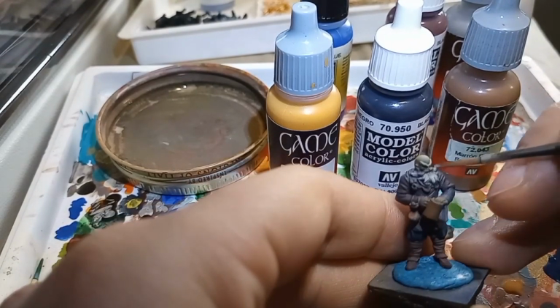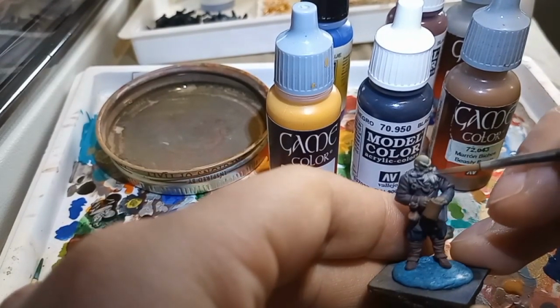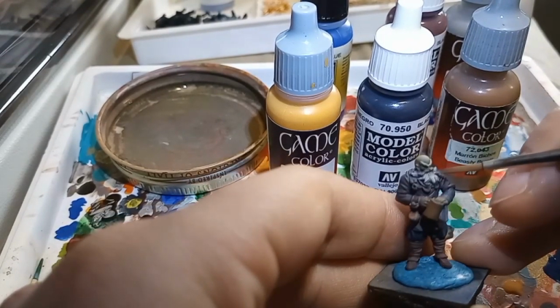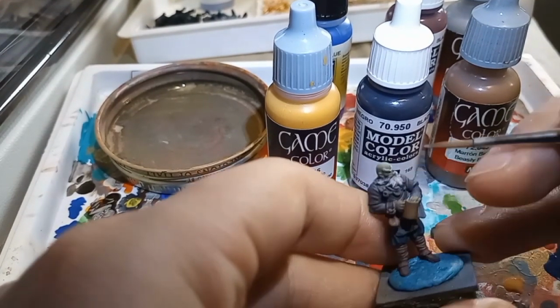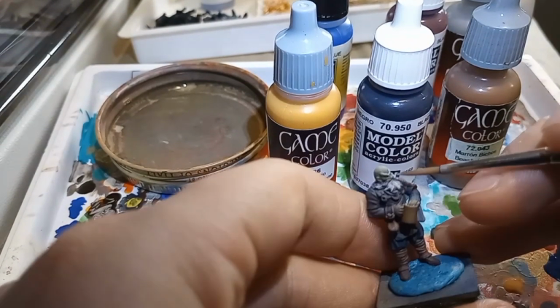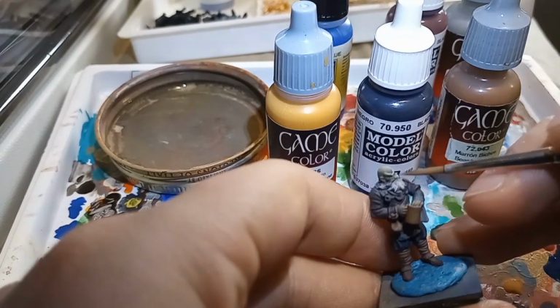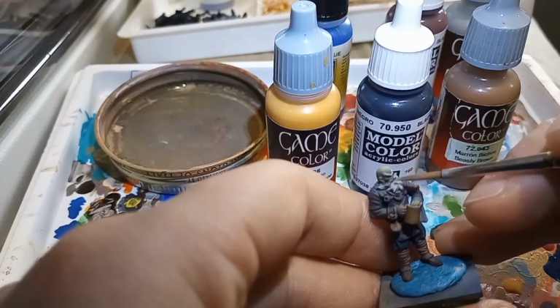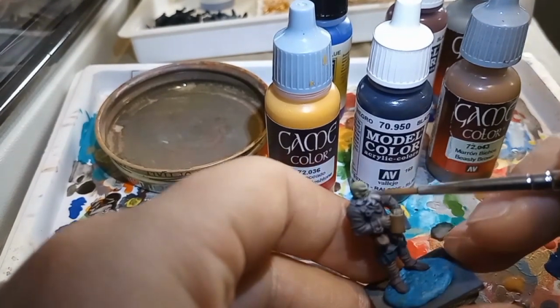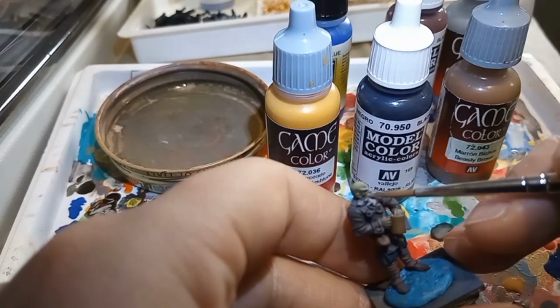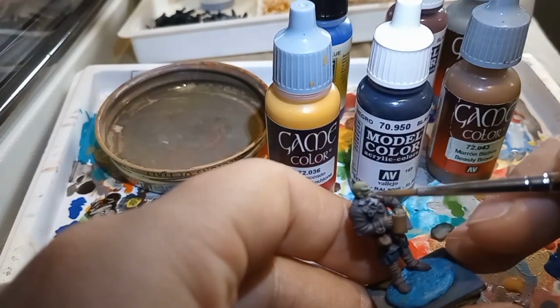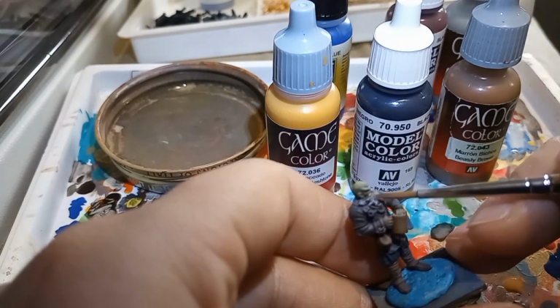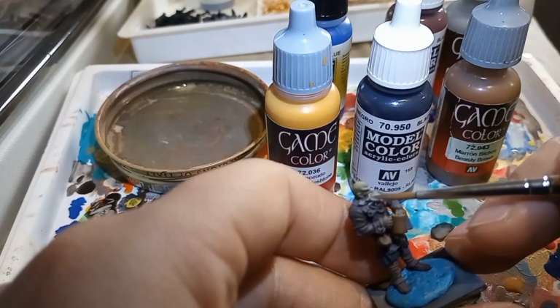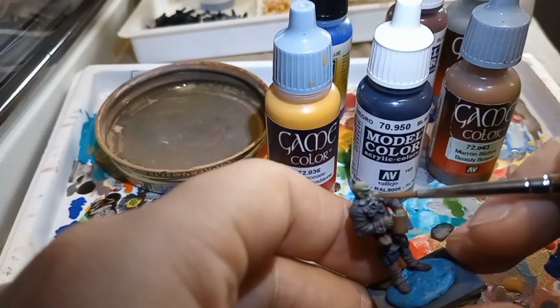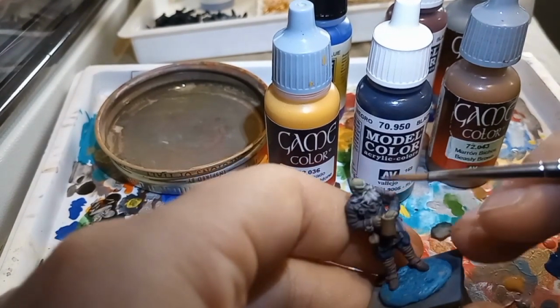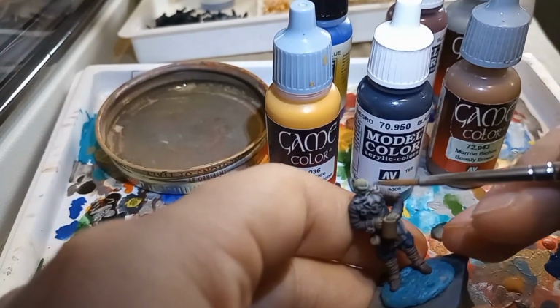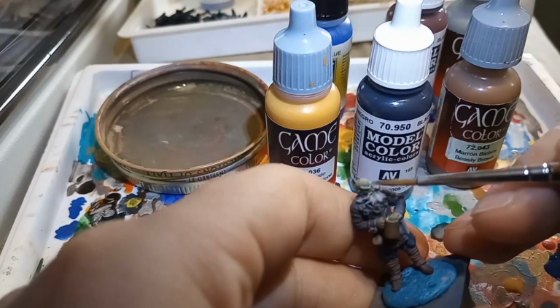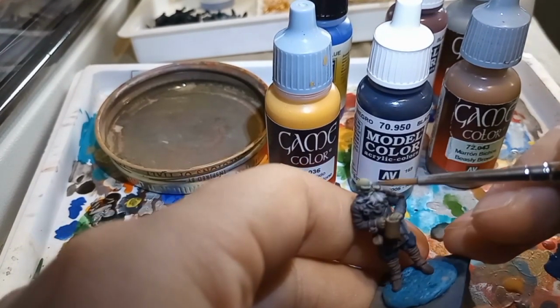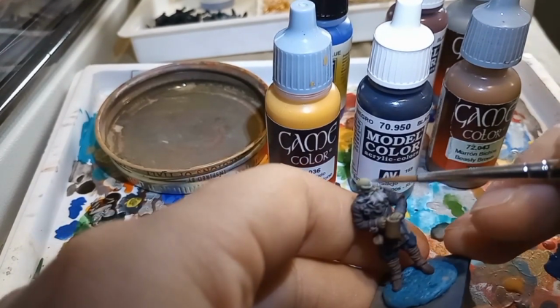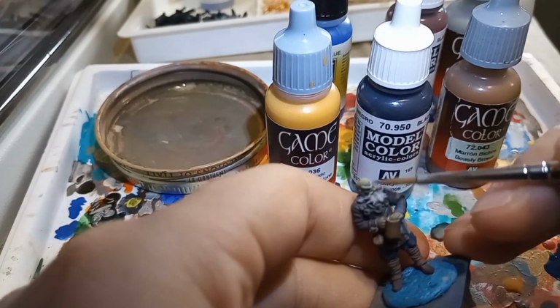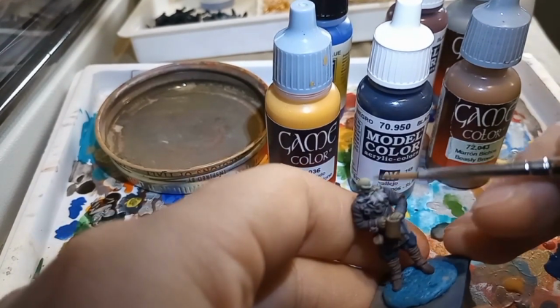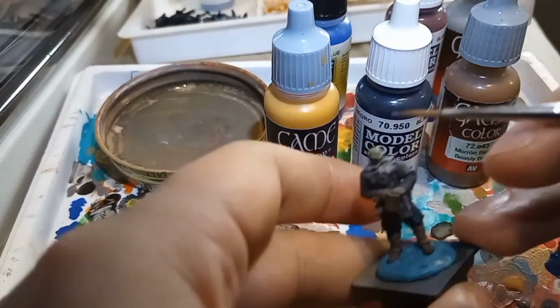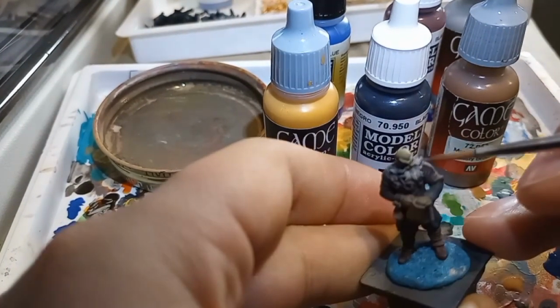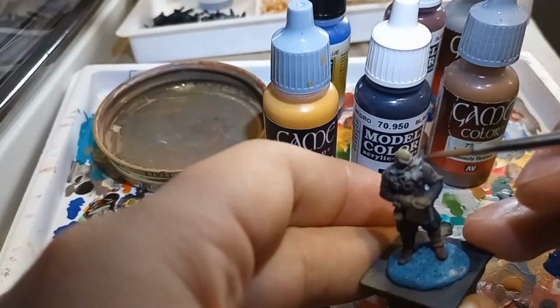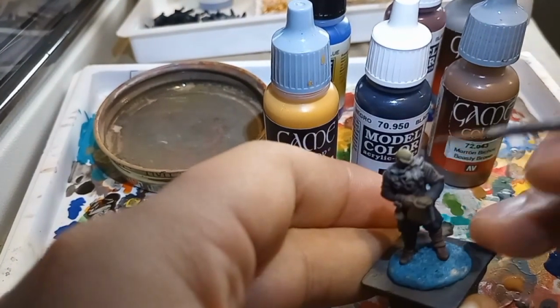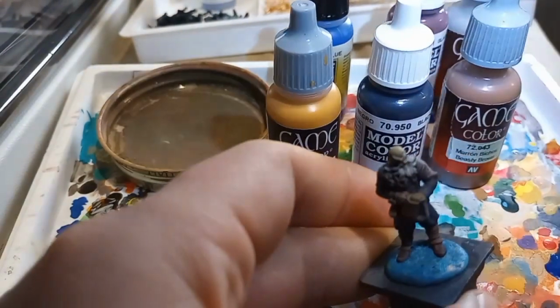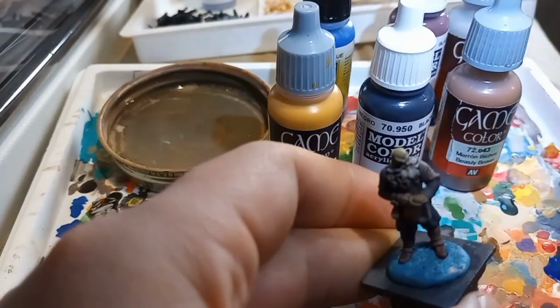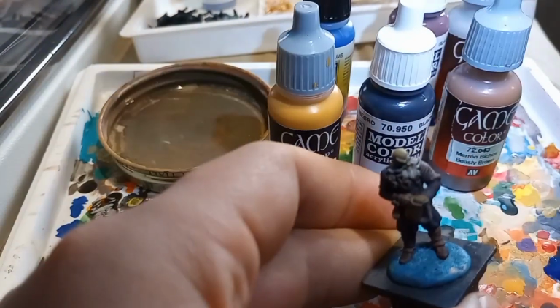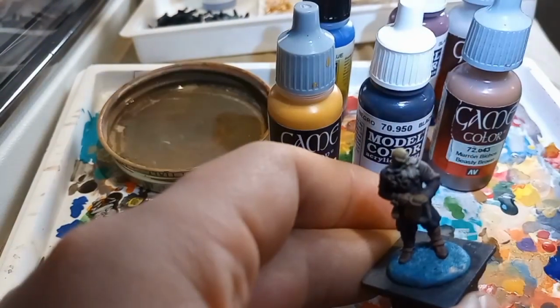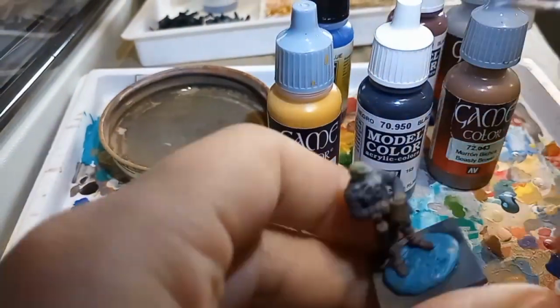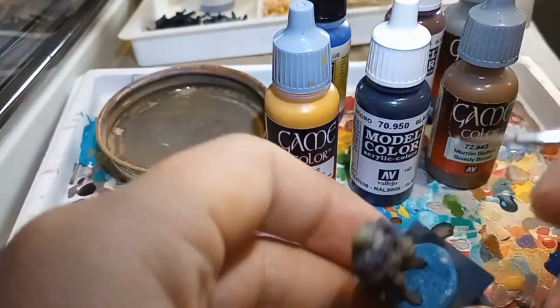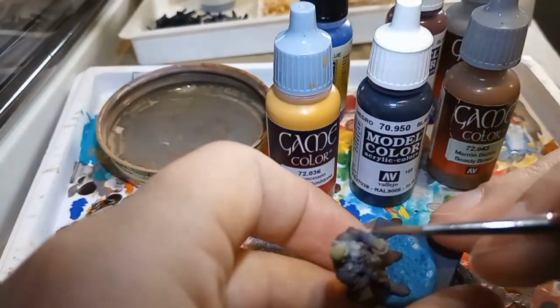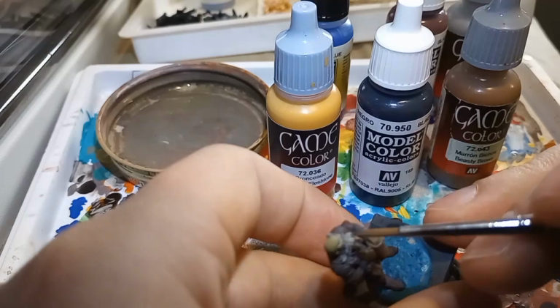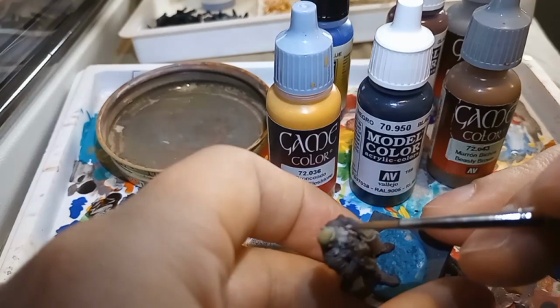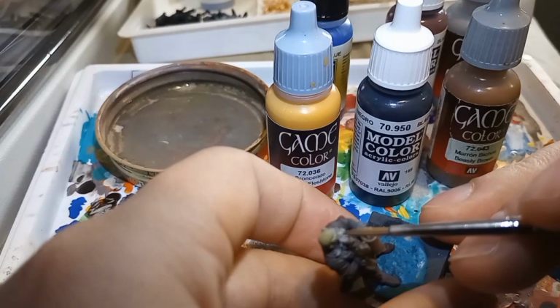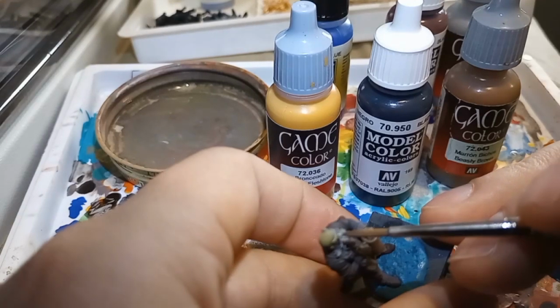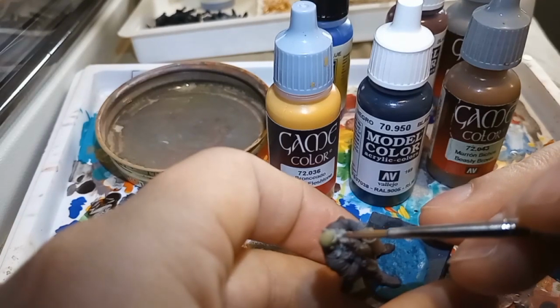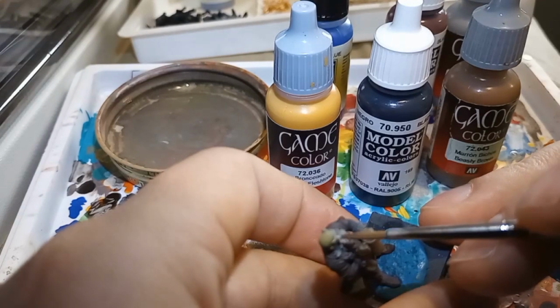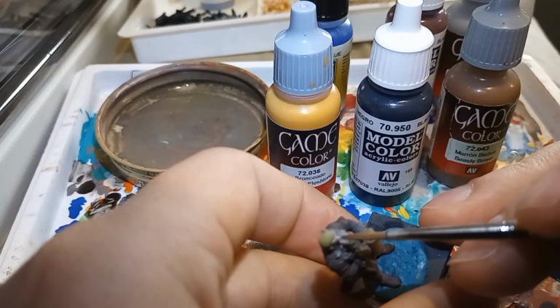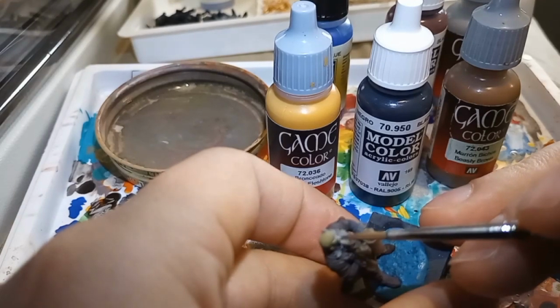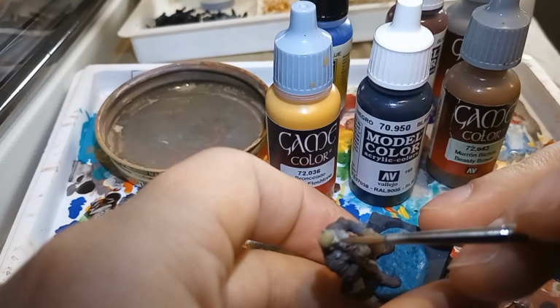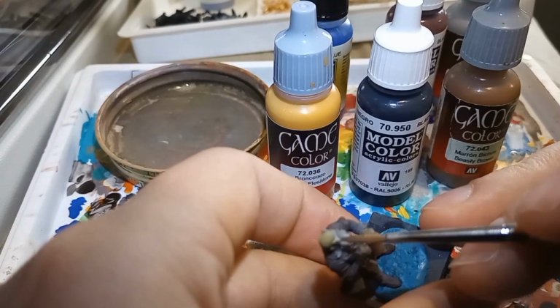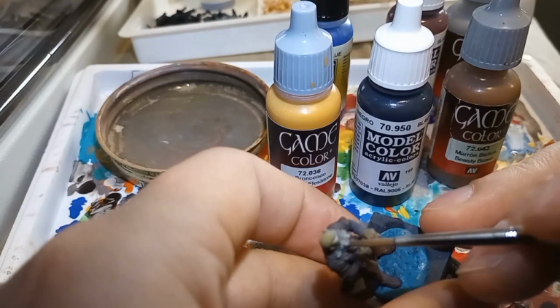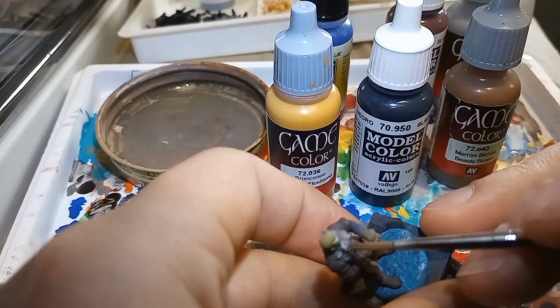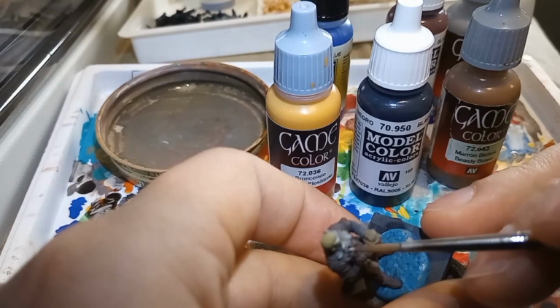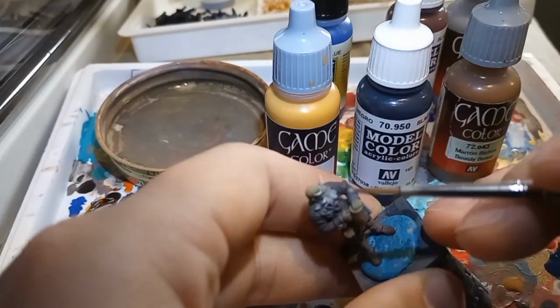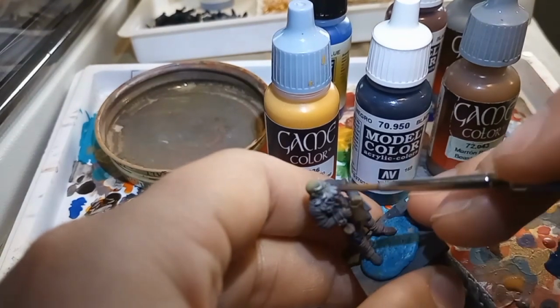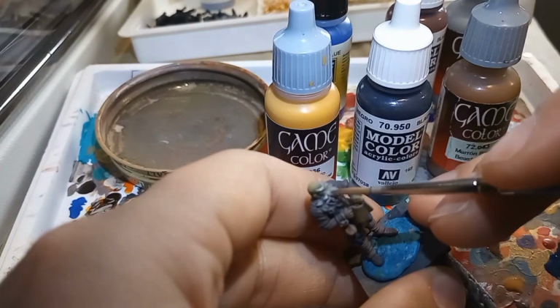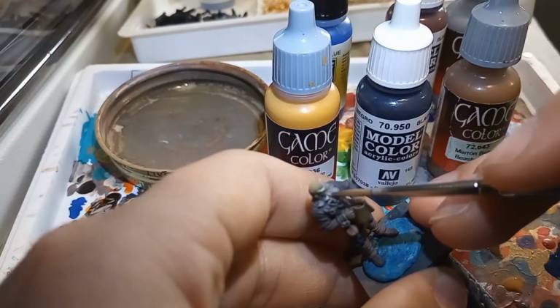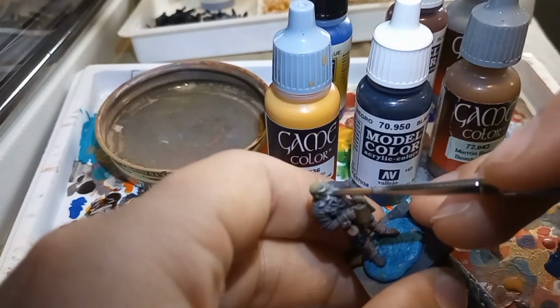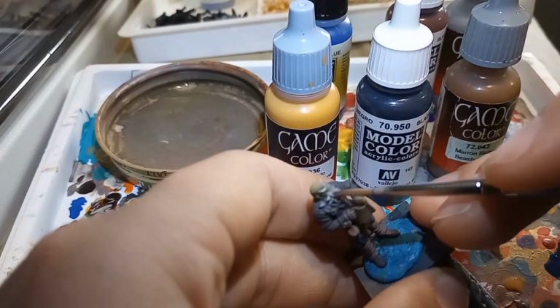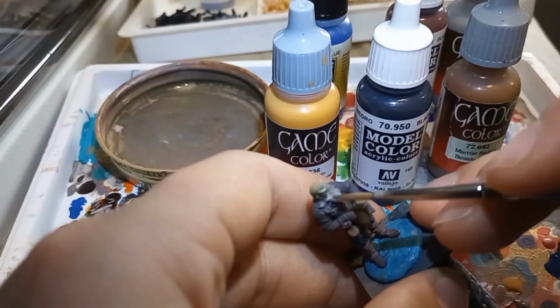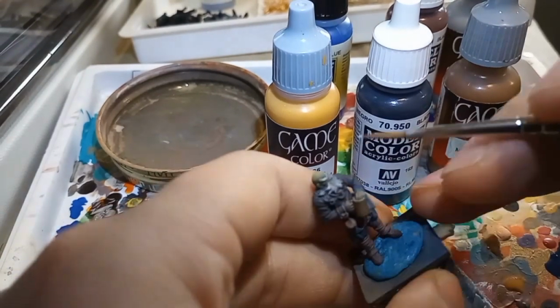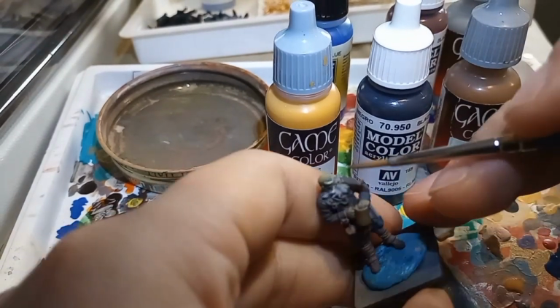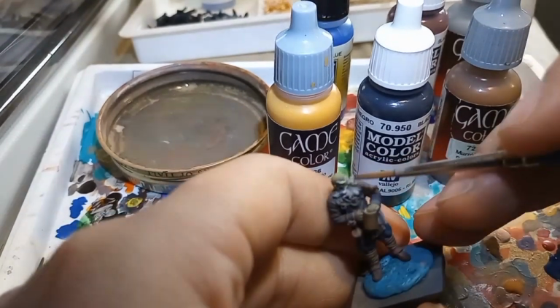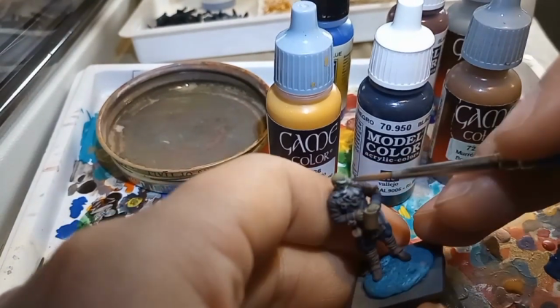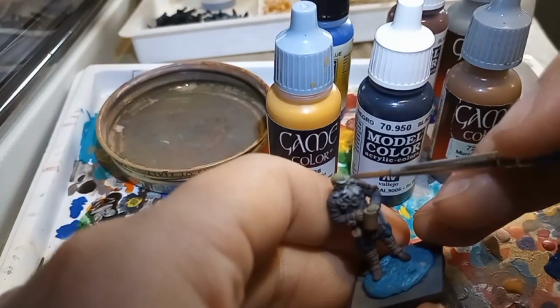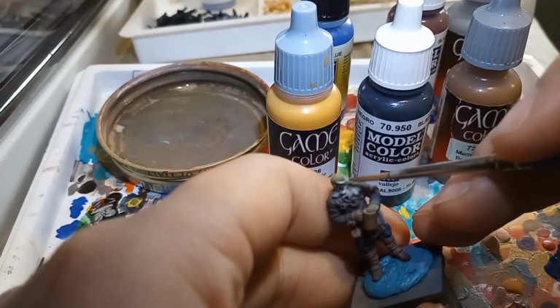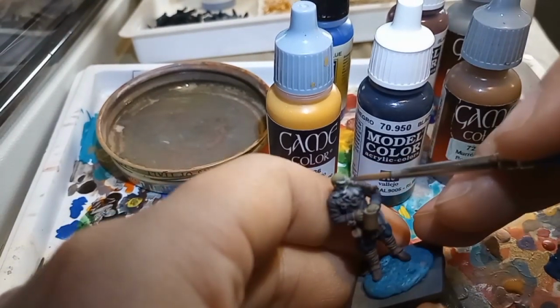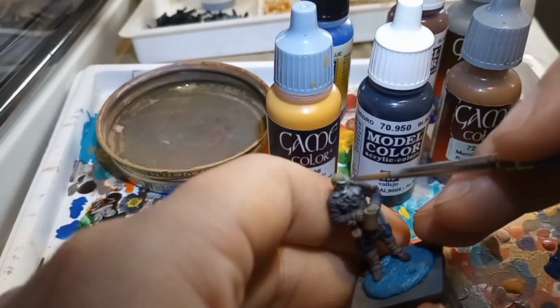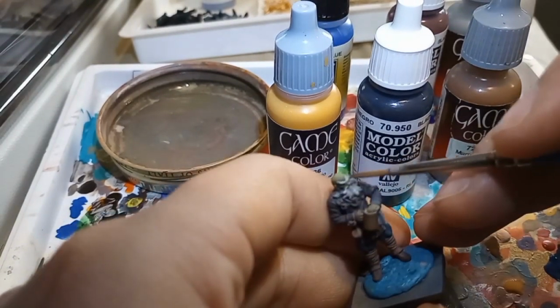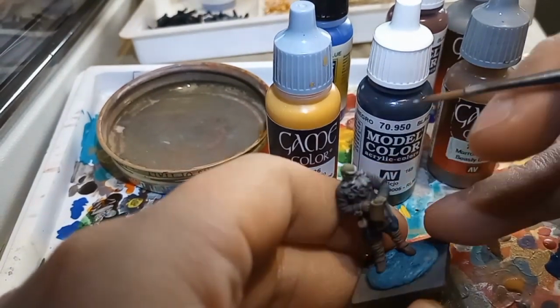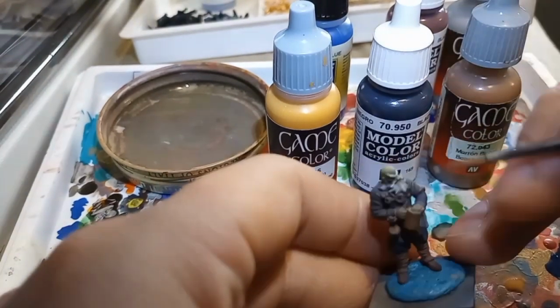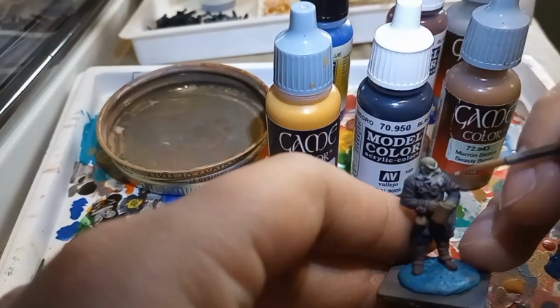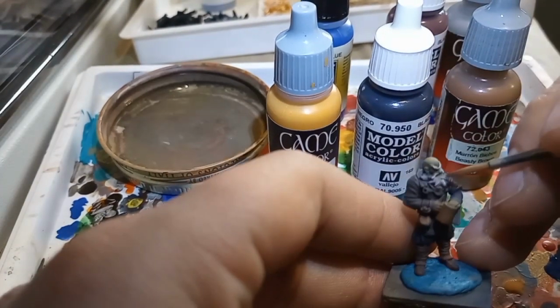Which, by the way, is a little known fact — that's the average amount of time that it takes for any artist to paint a miniature.